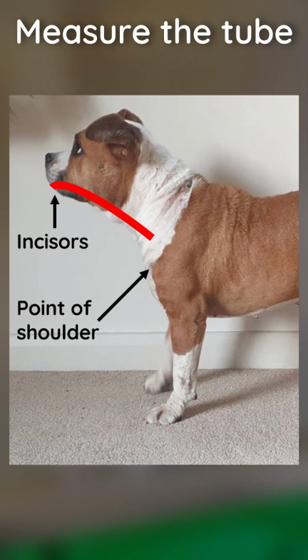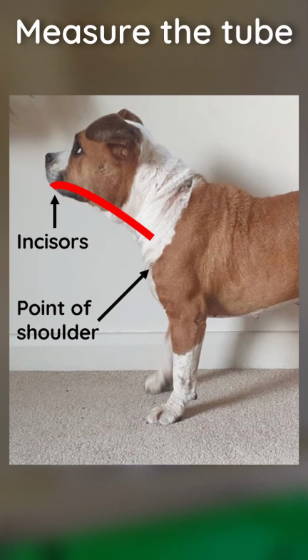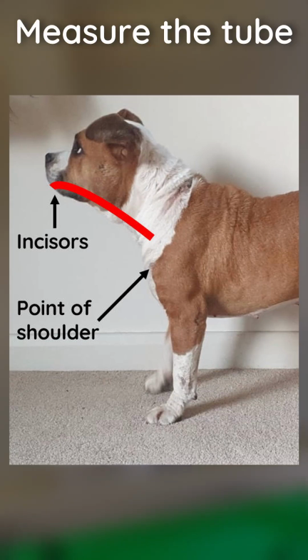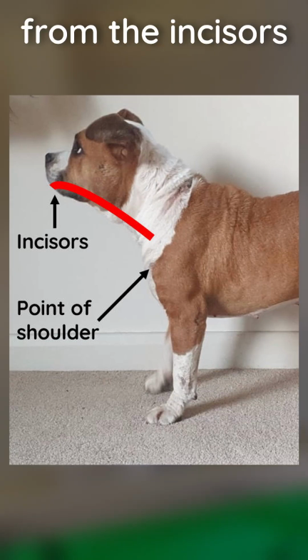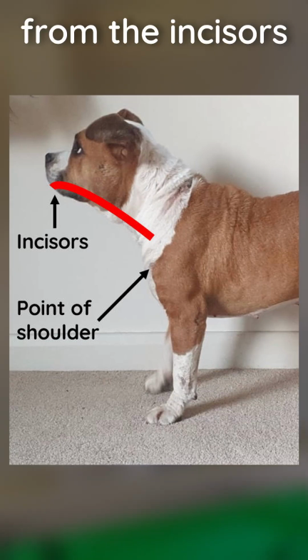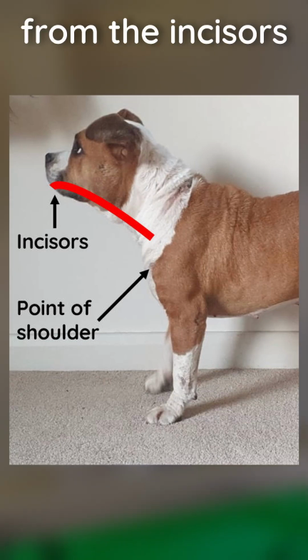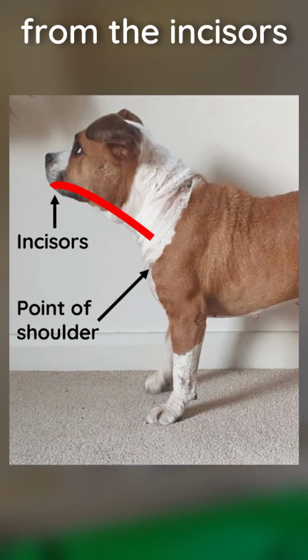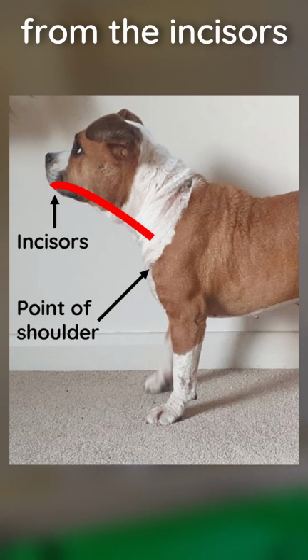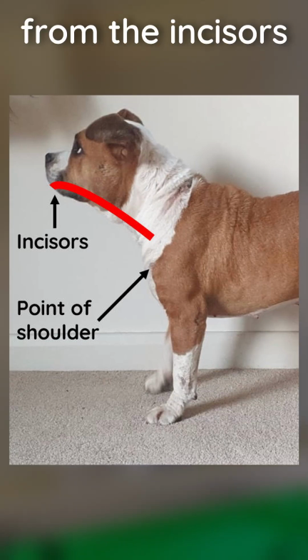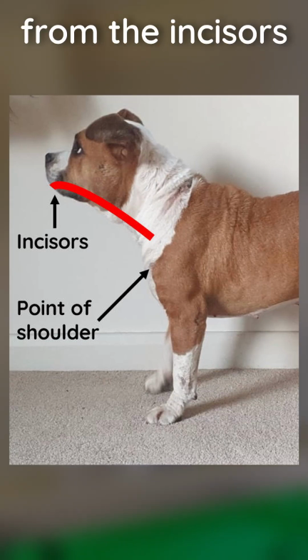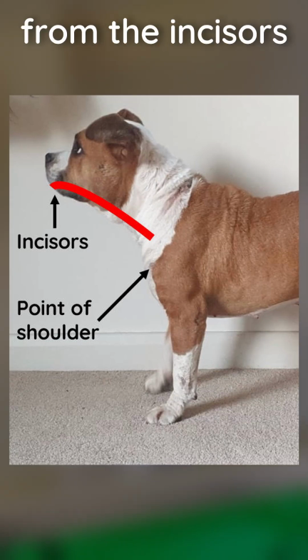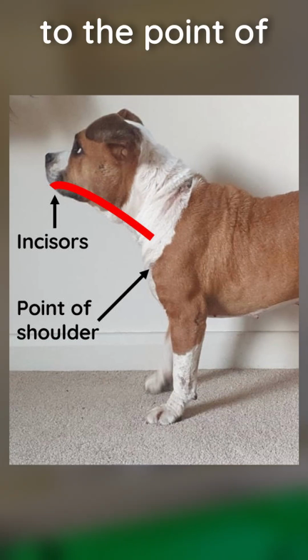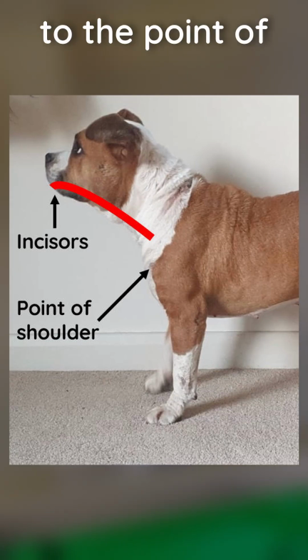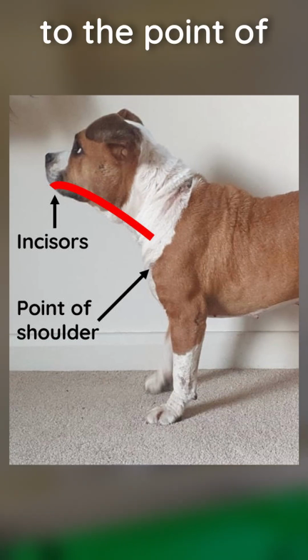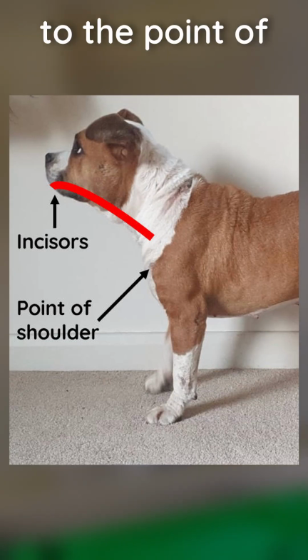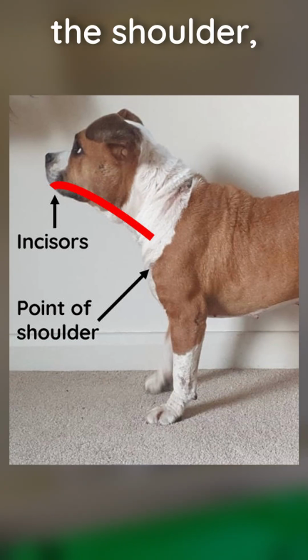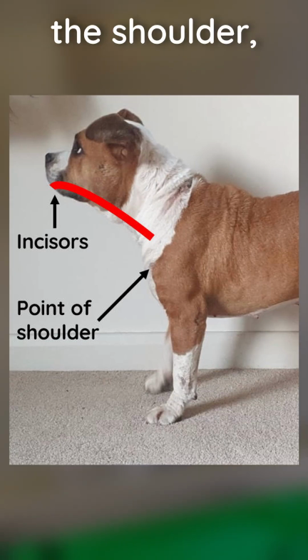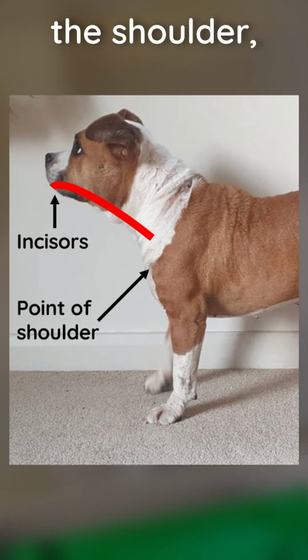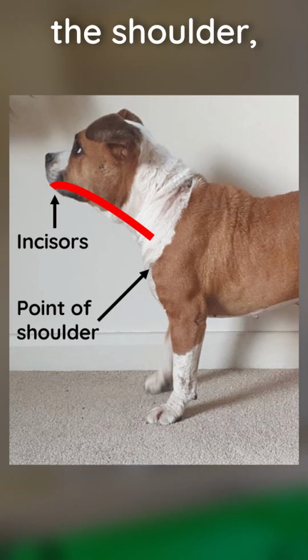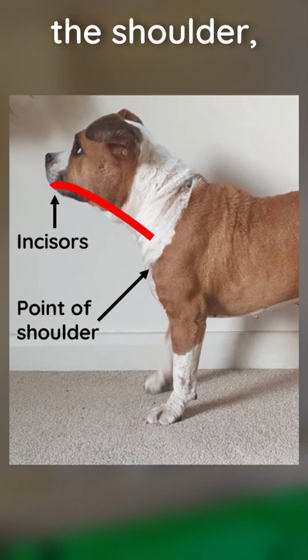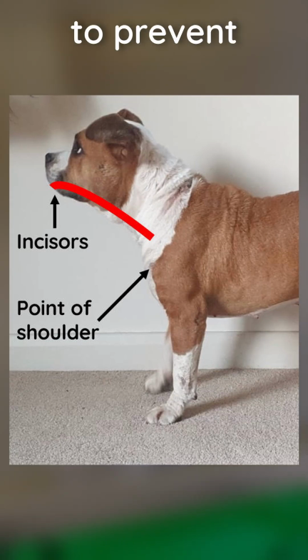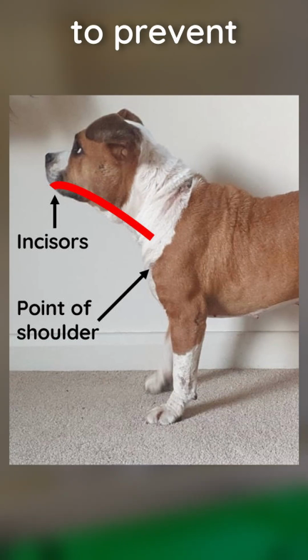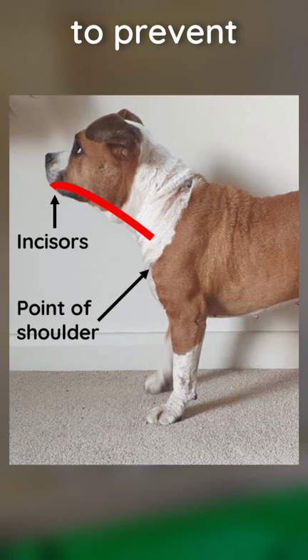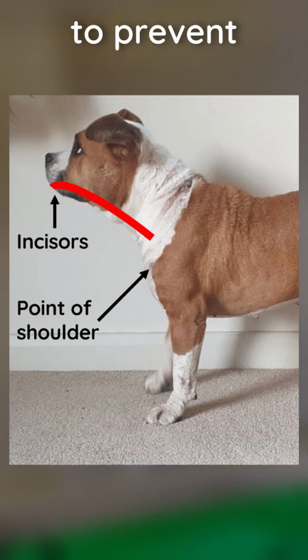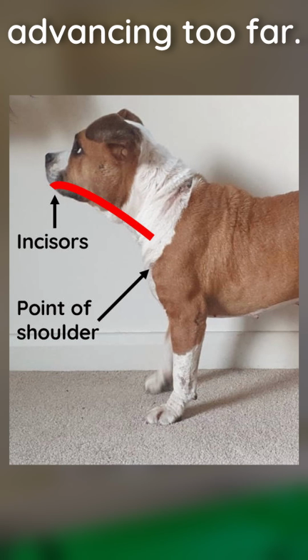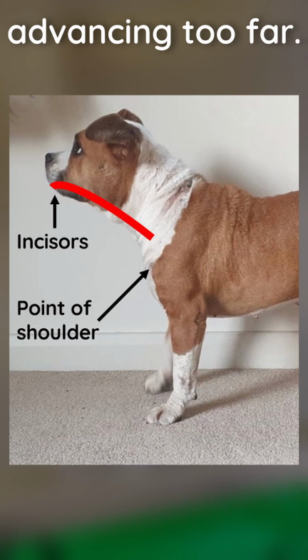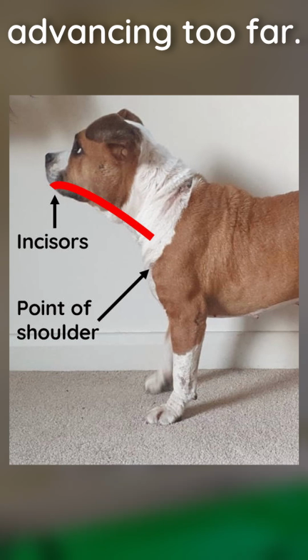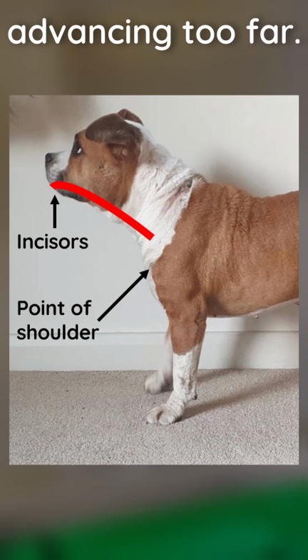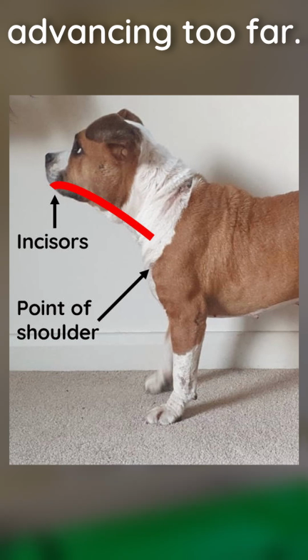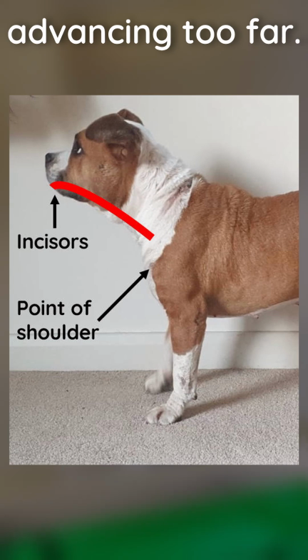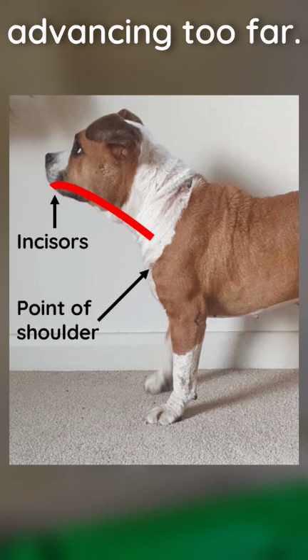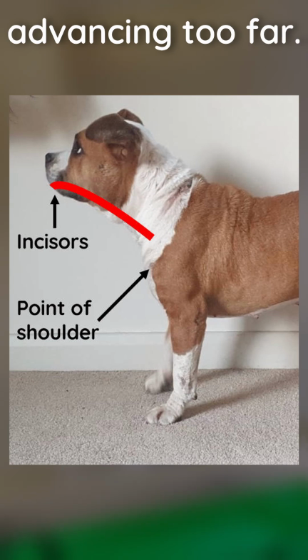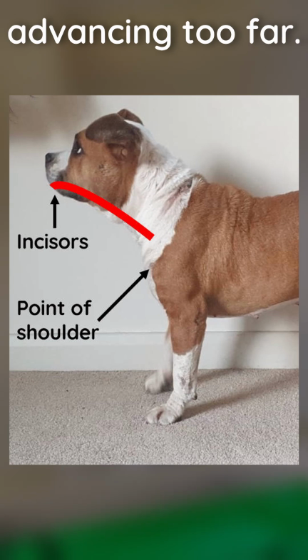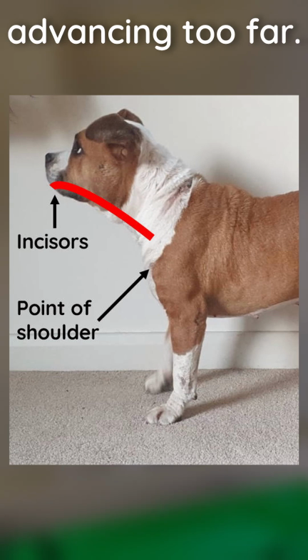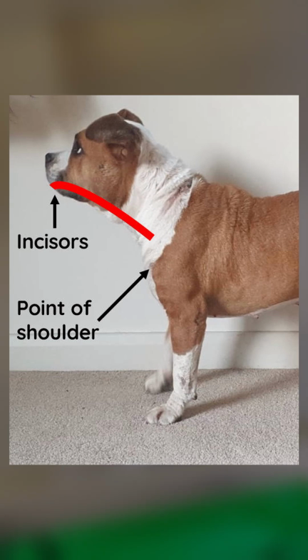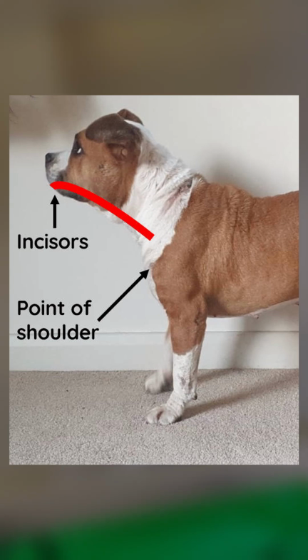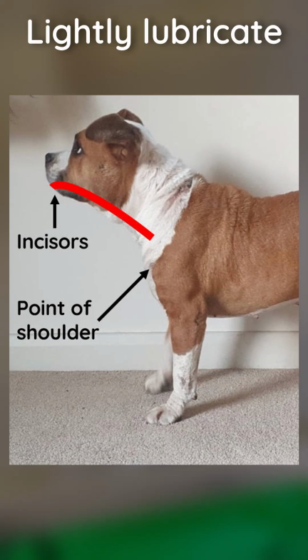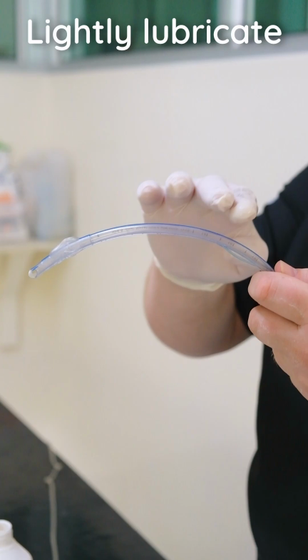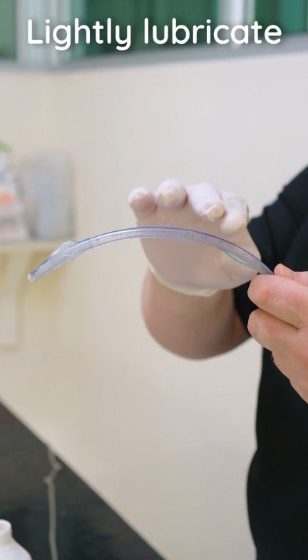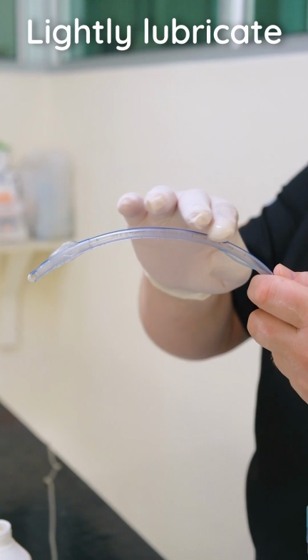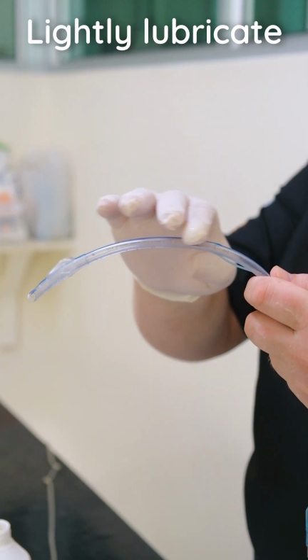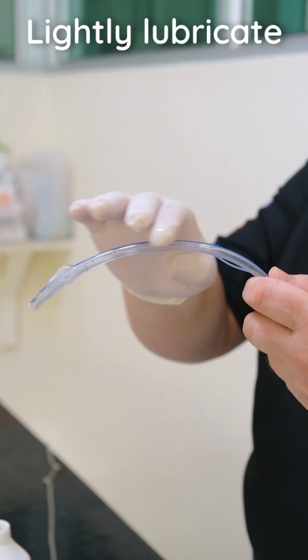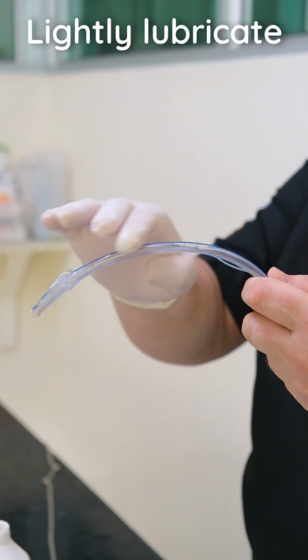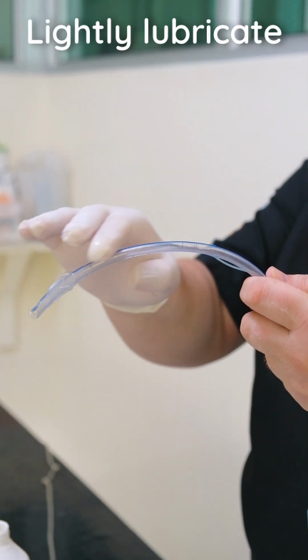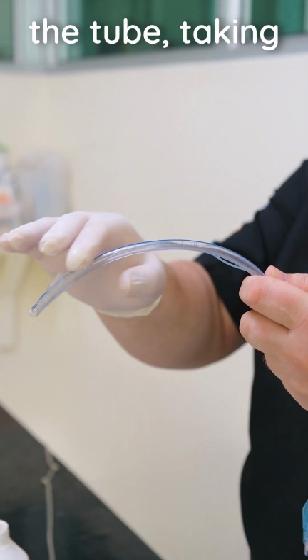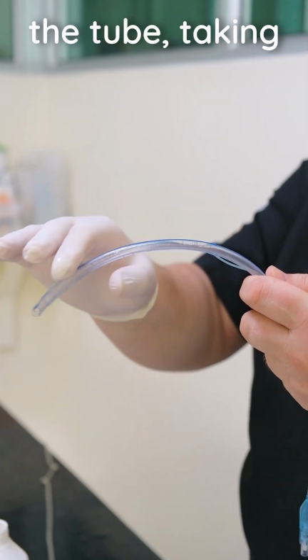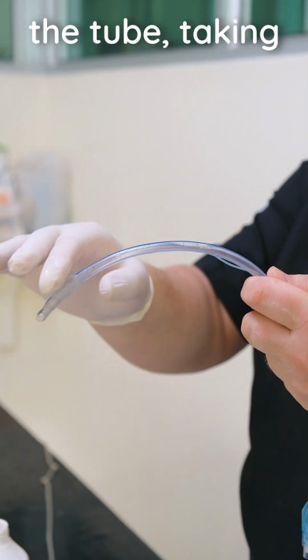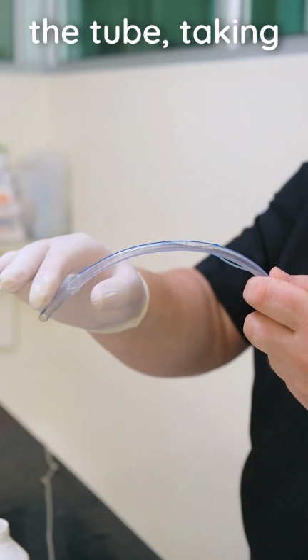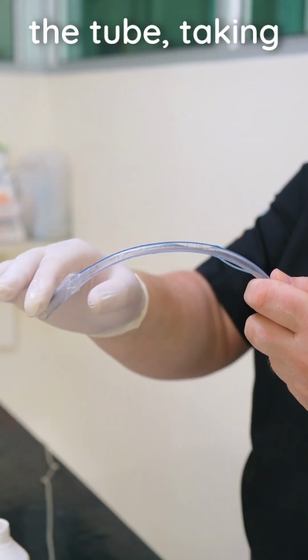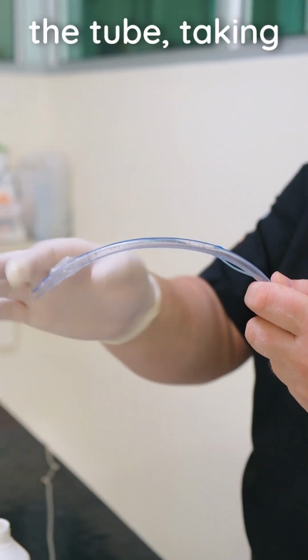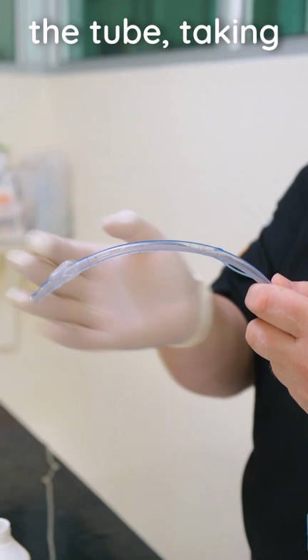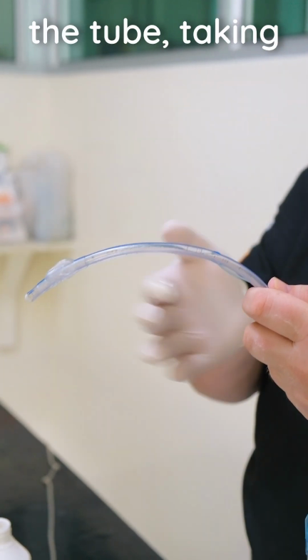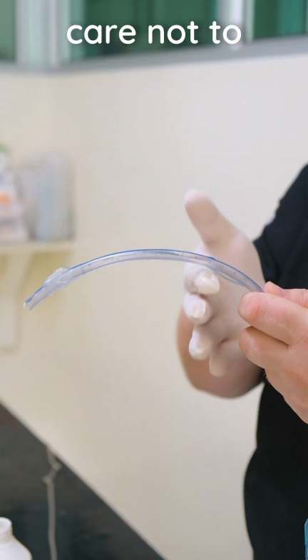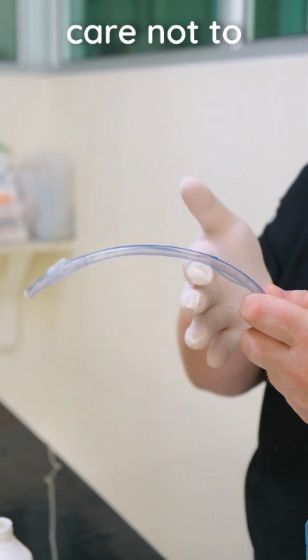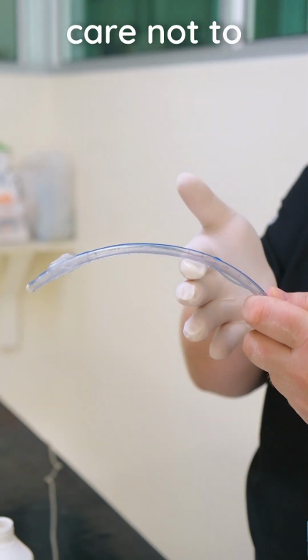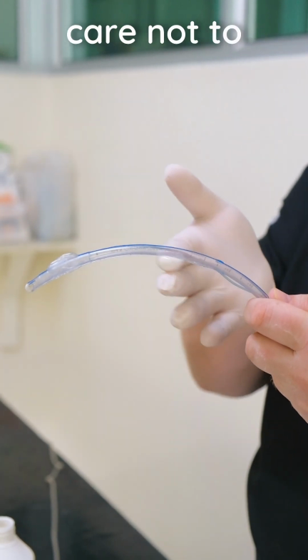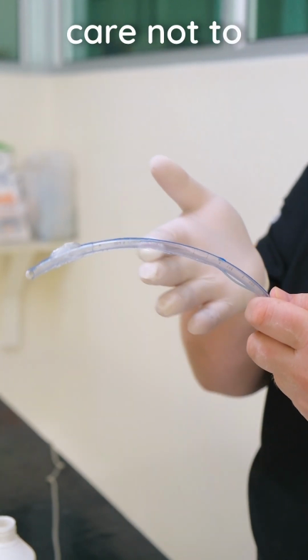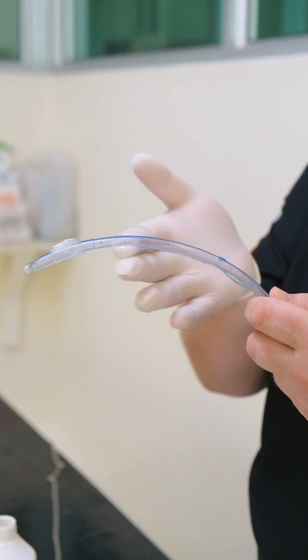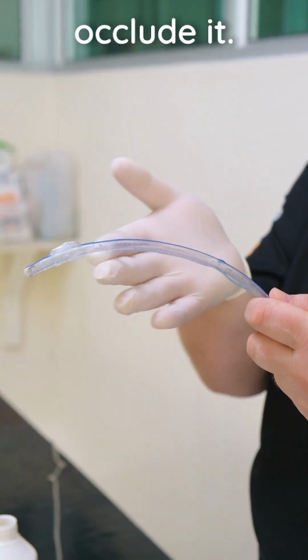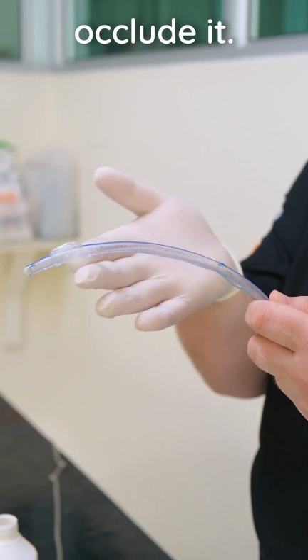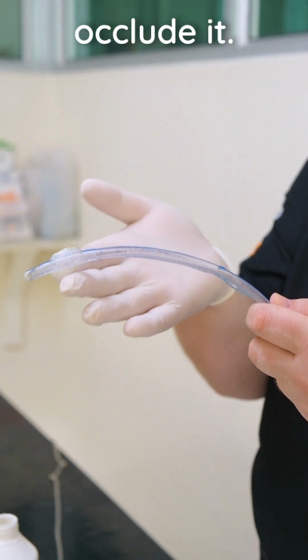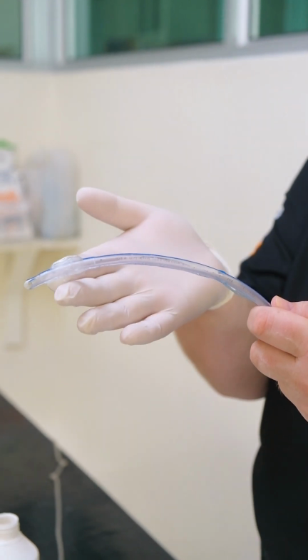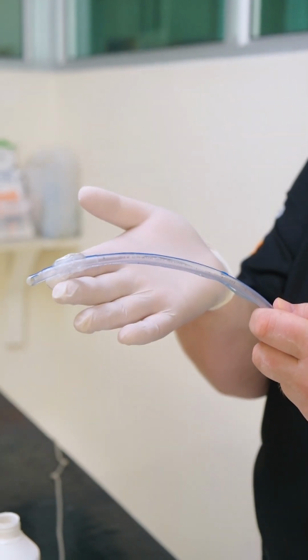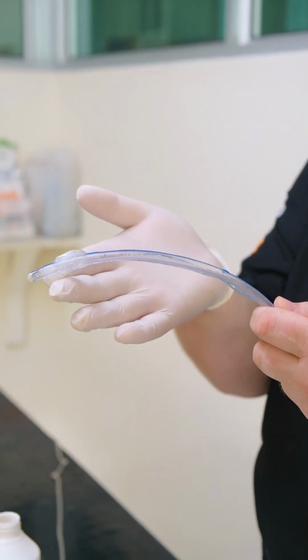Measure the tube from the incisors to the point of the shoulder to prevent advancing too far. Lightly lubricate the tube, taking care not to occlude it.